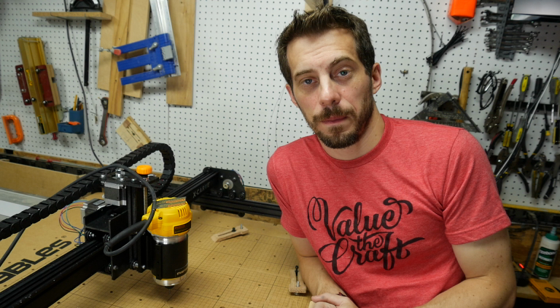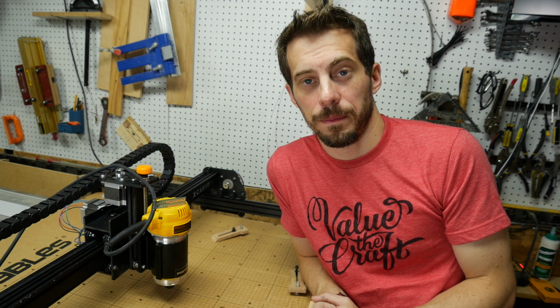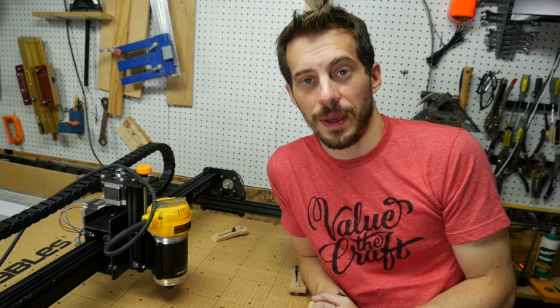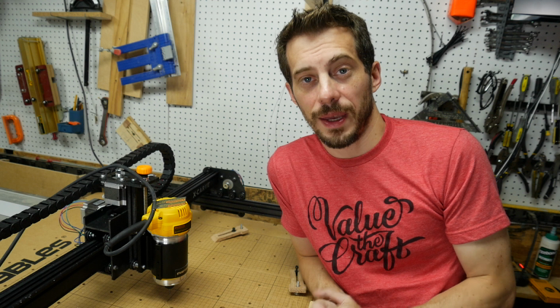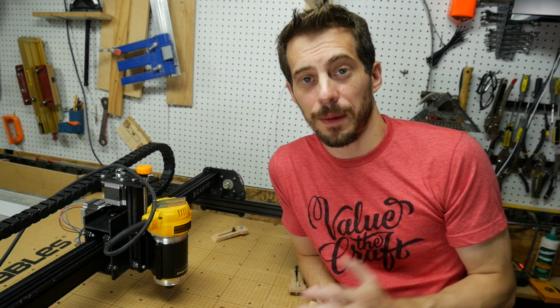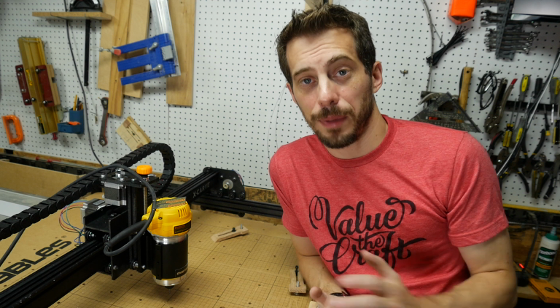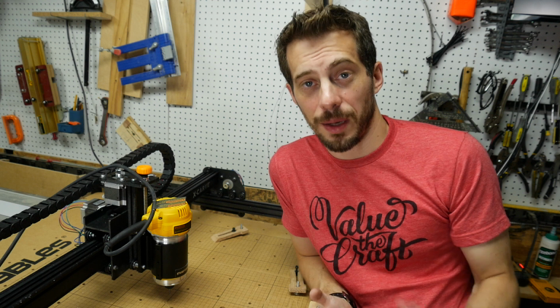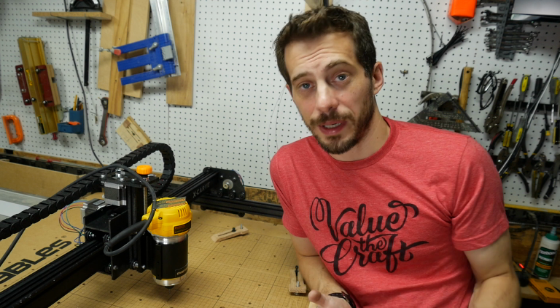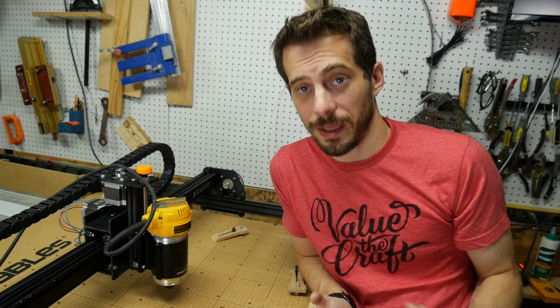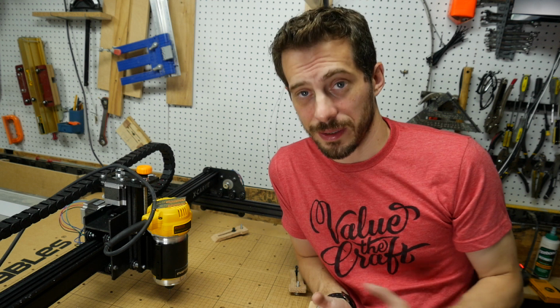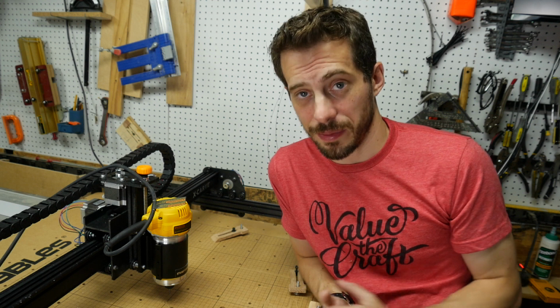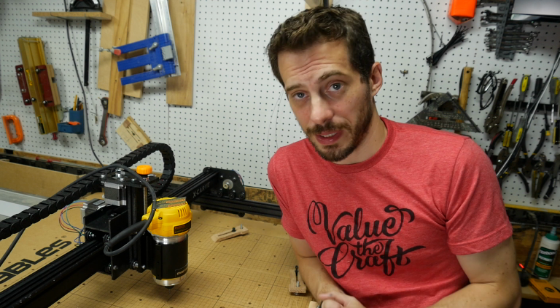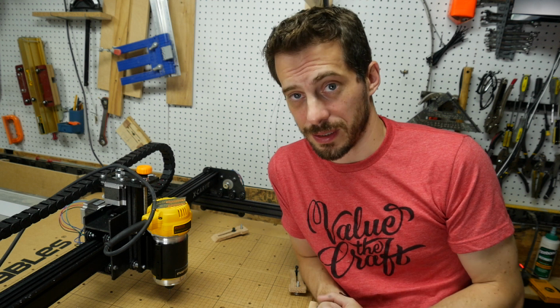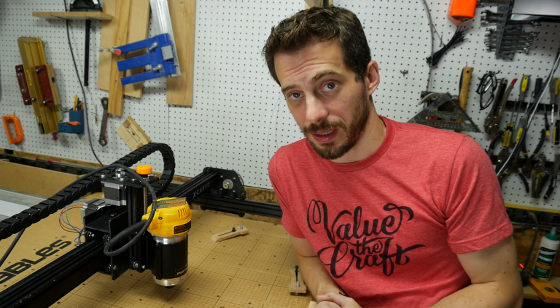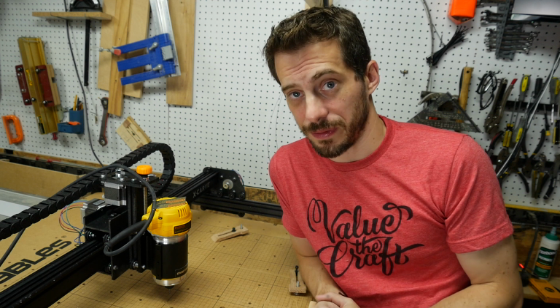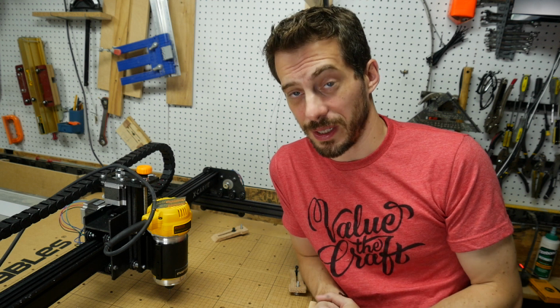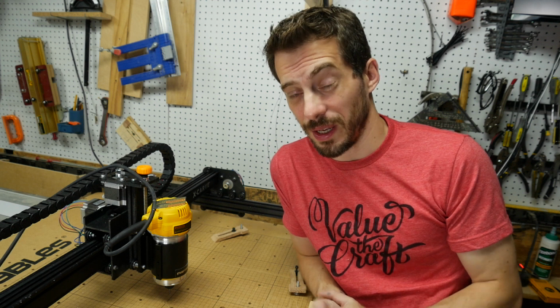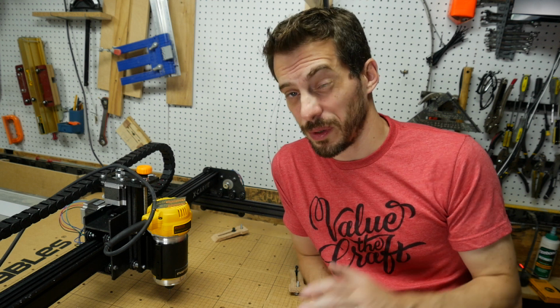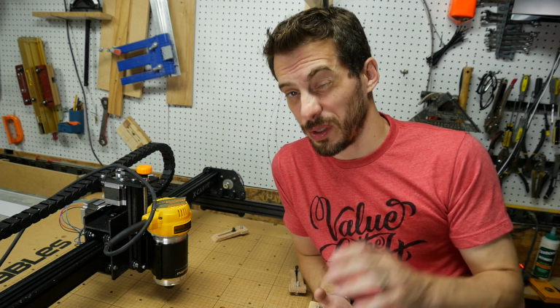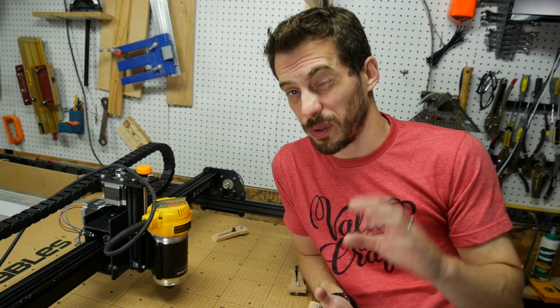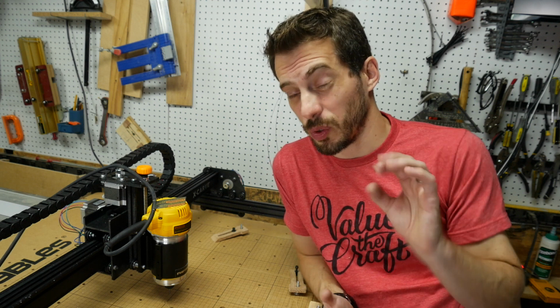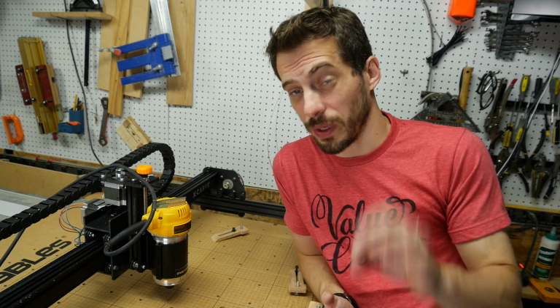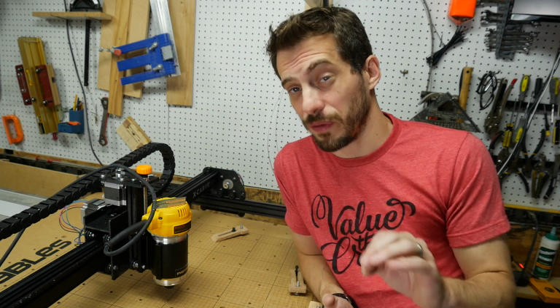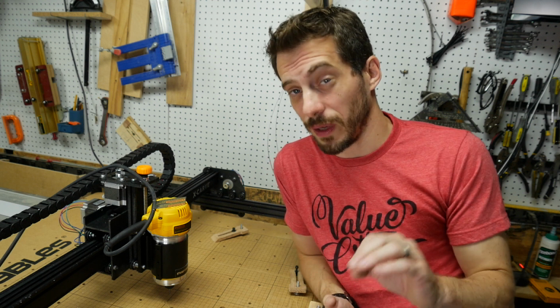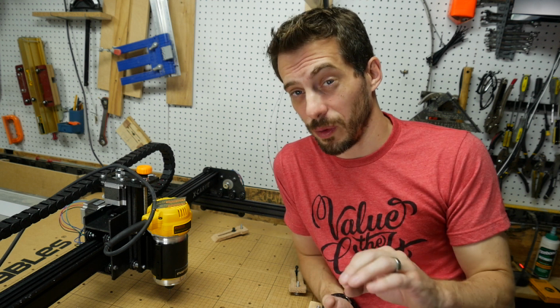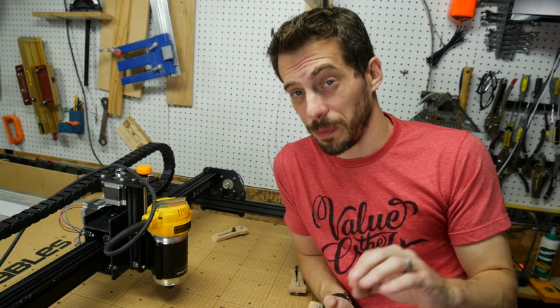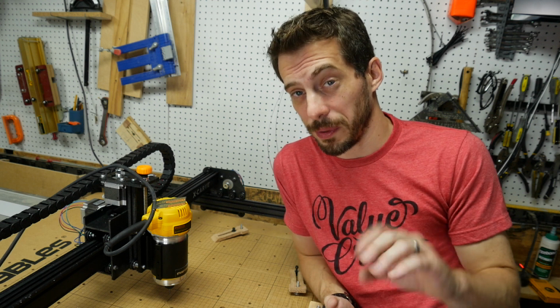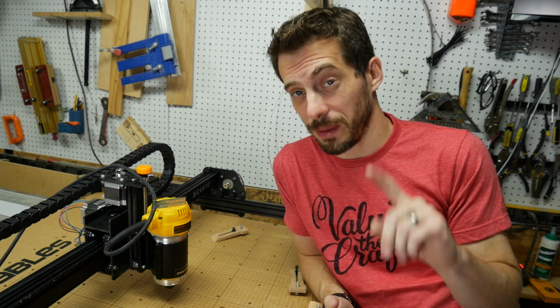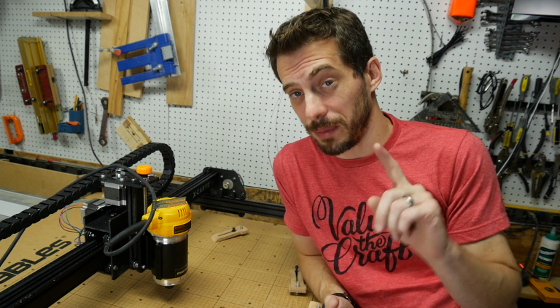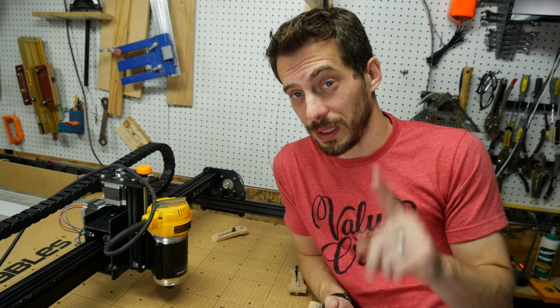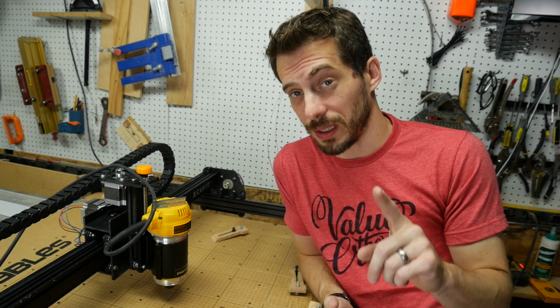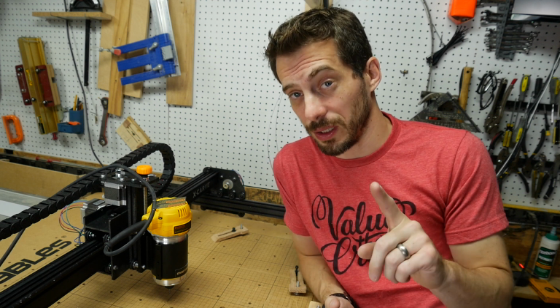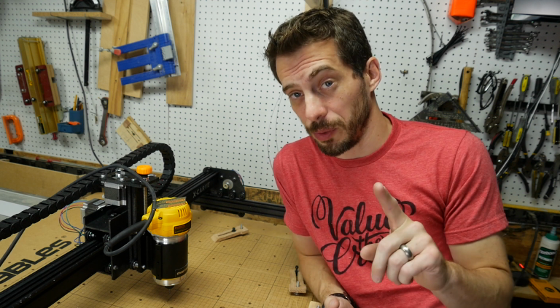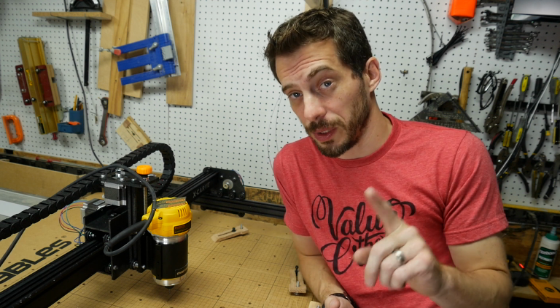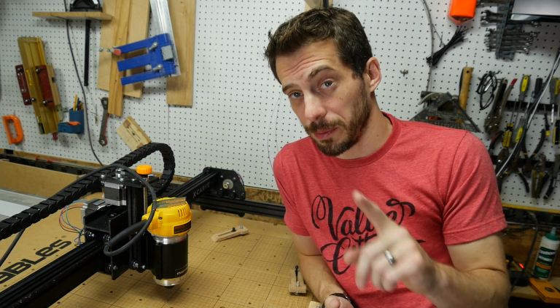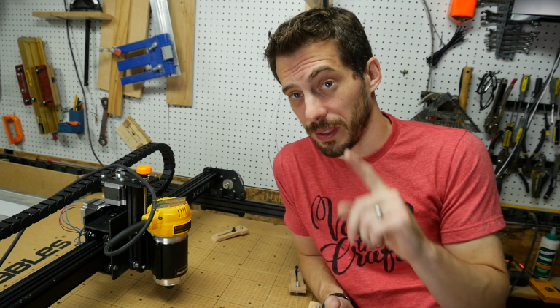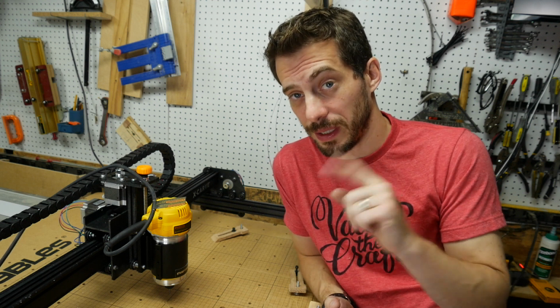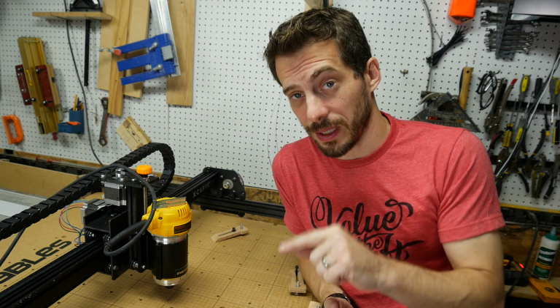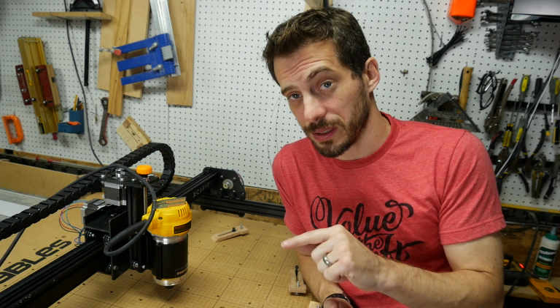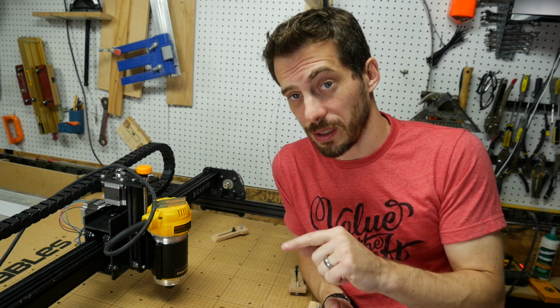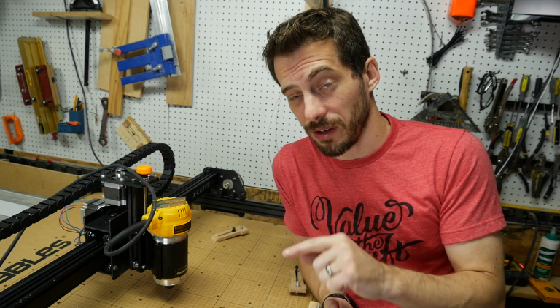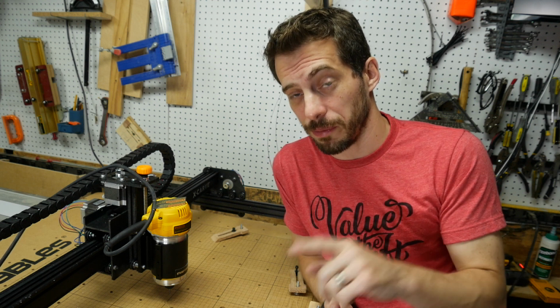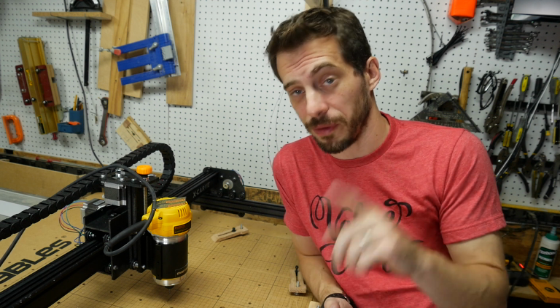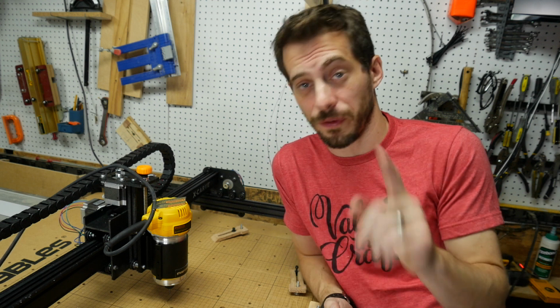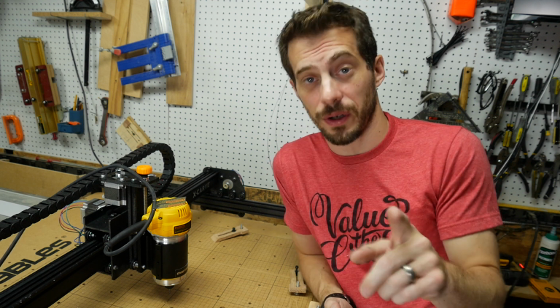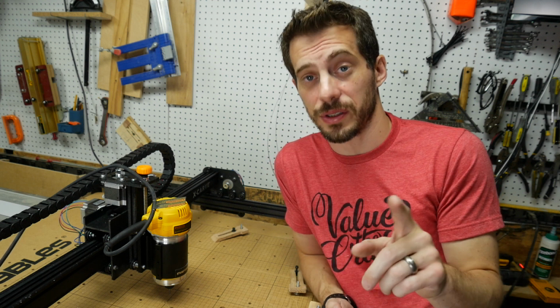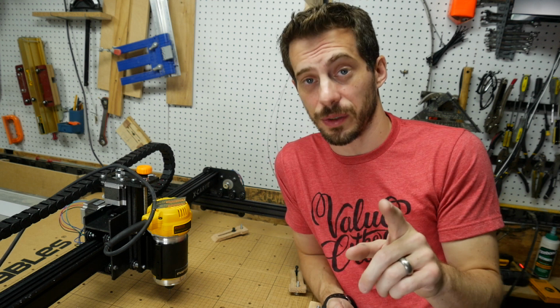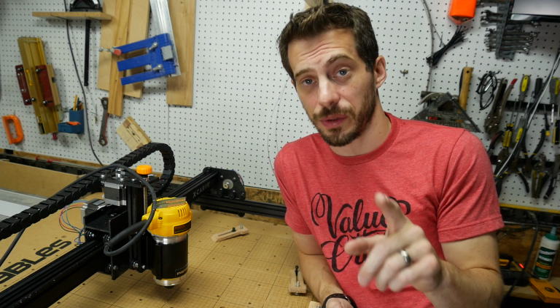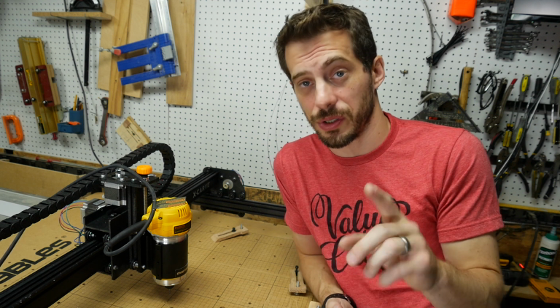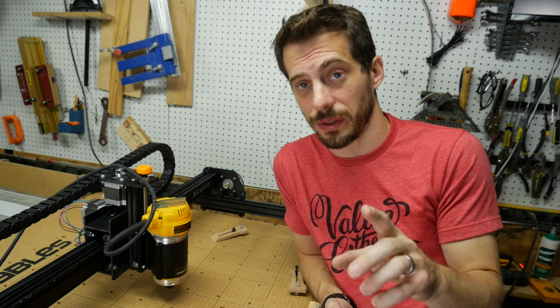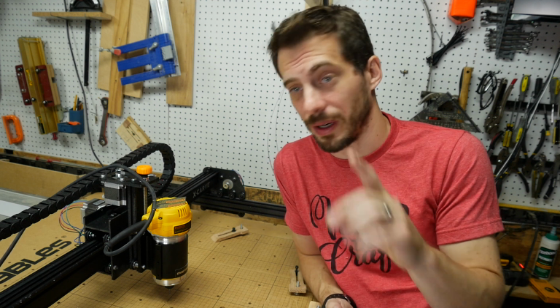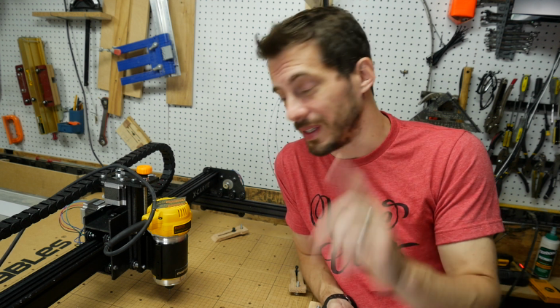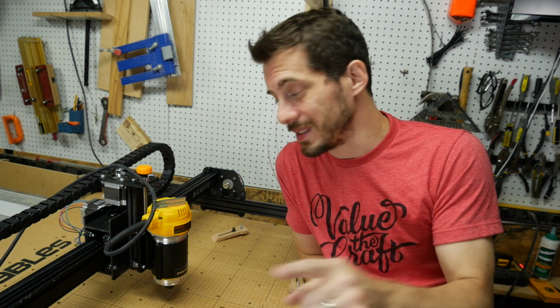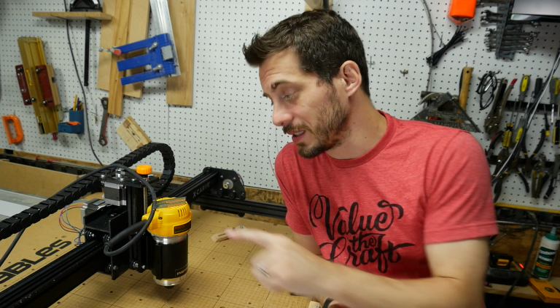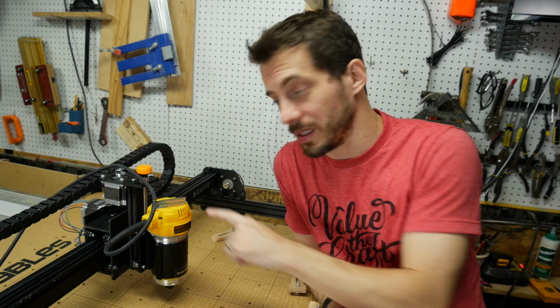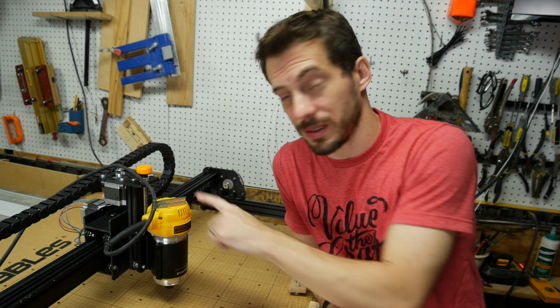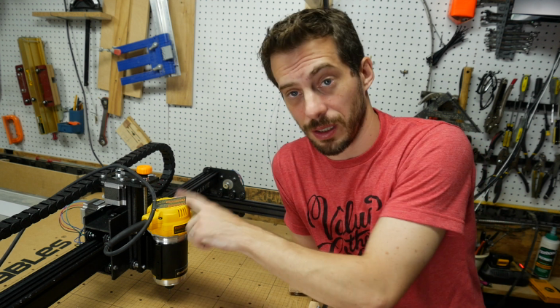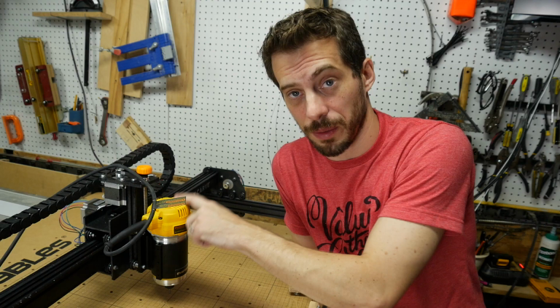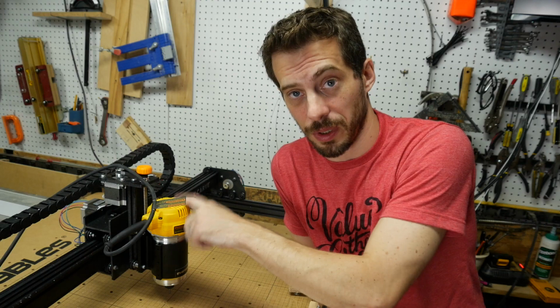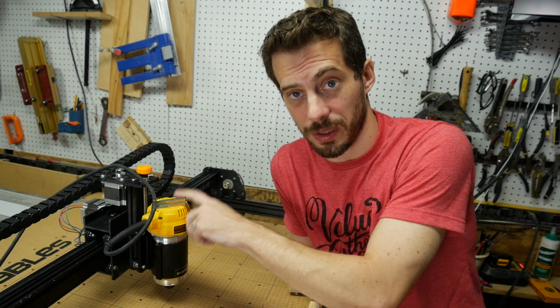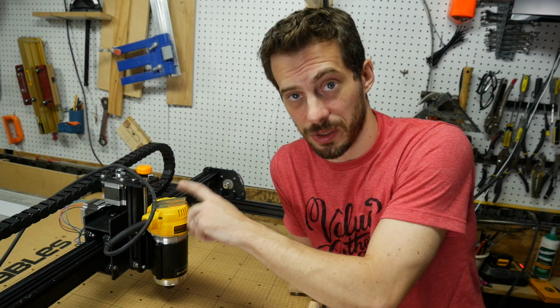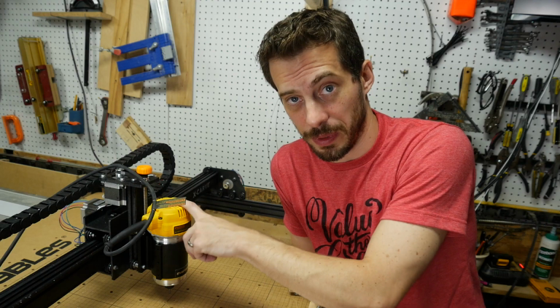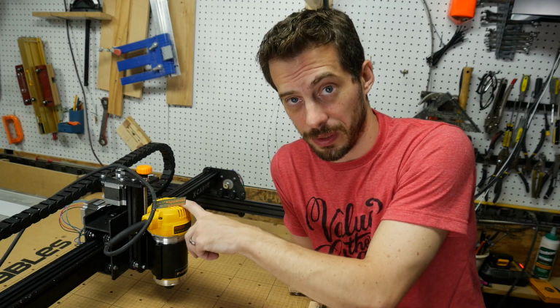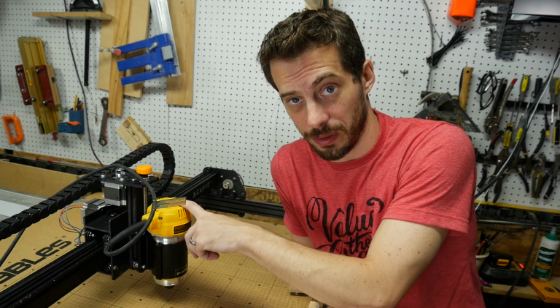Hey, I'm Bob at I Like To Make Stuff. Today I want to do a quick follow-up on milling aluminum on the X-Carve, but first I want to show you how easy it is to upgrade the spindle.